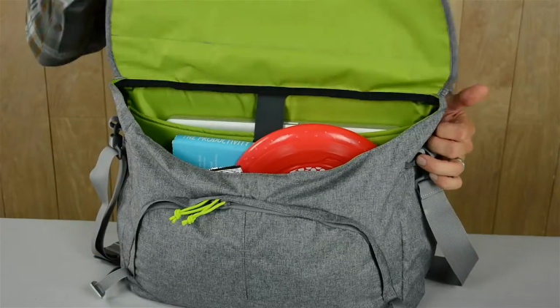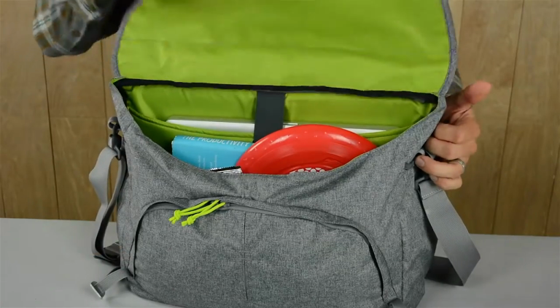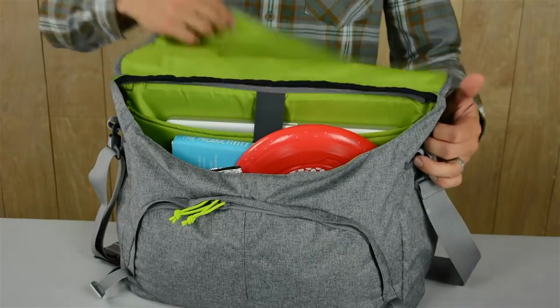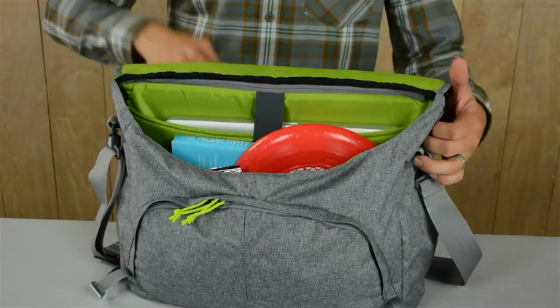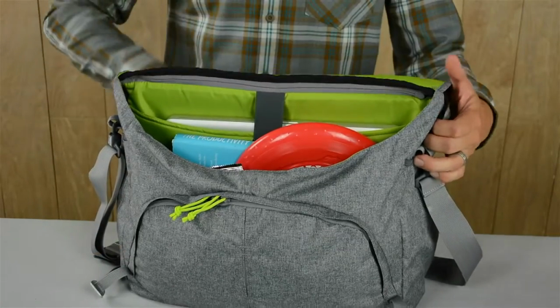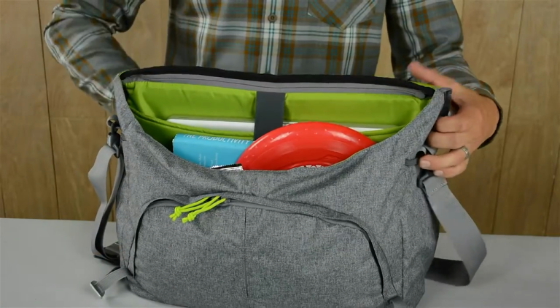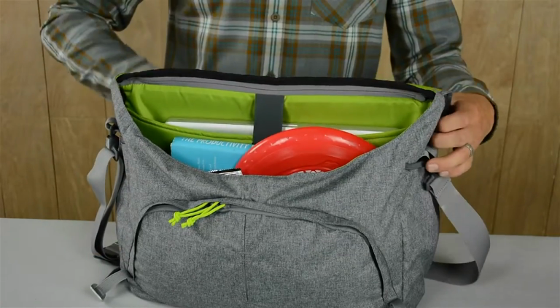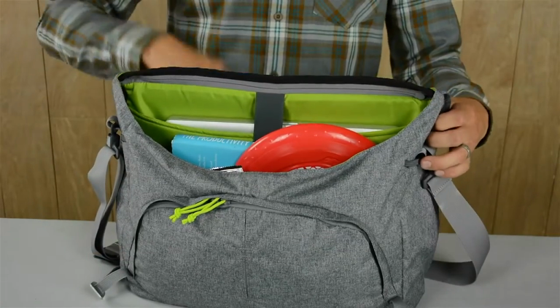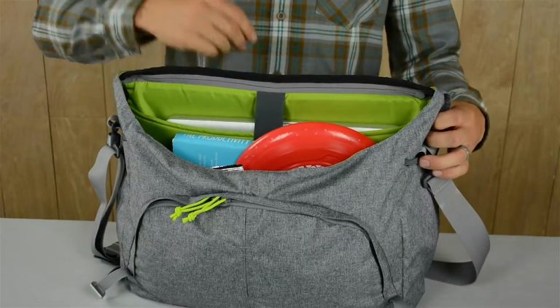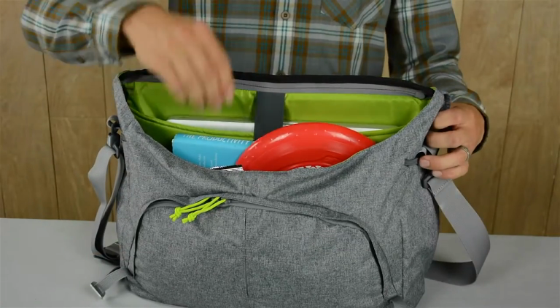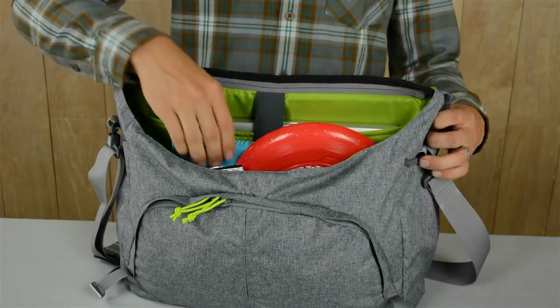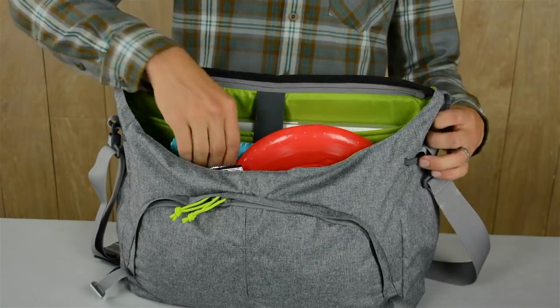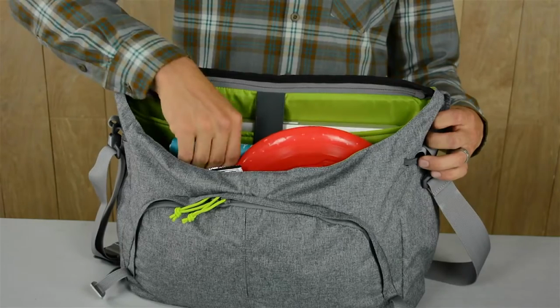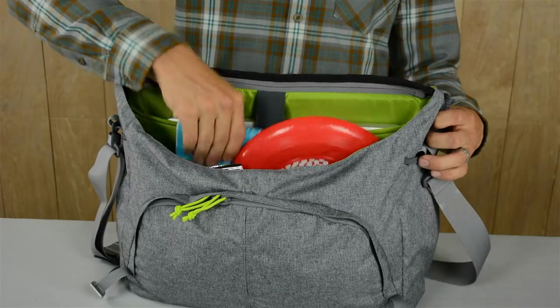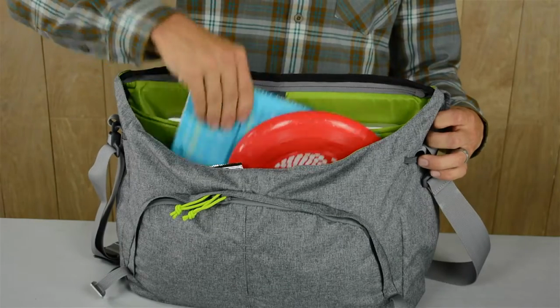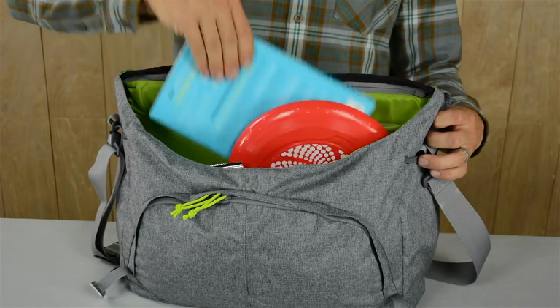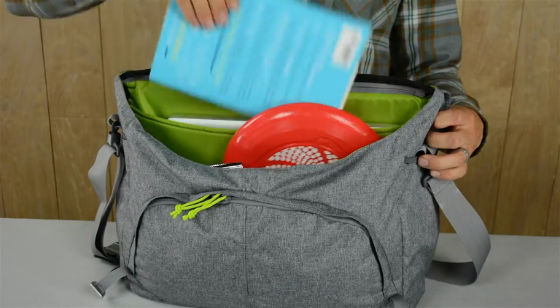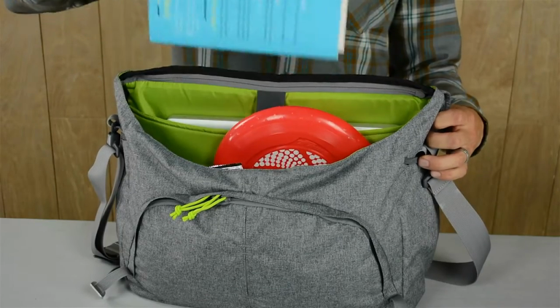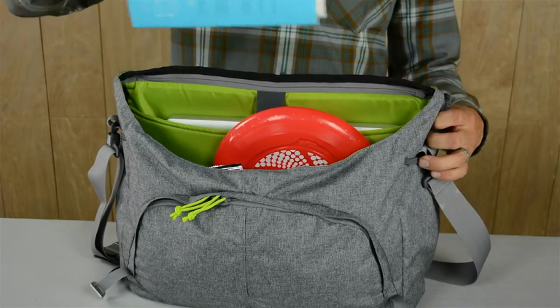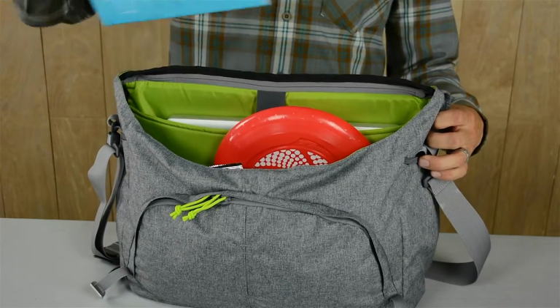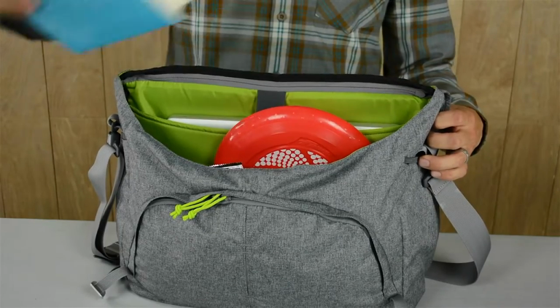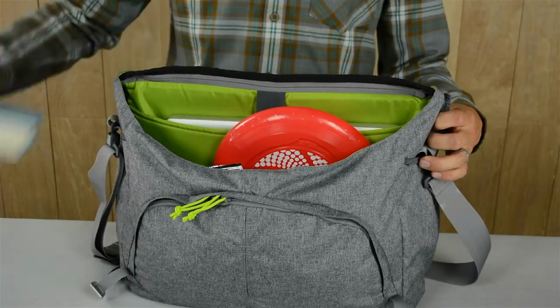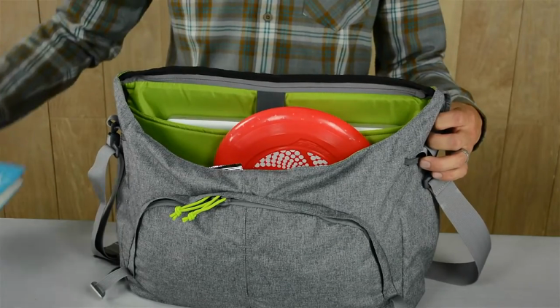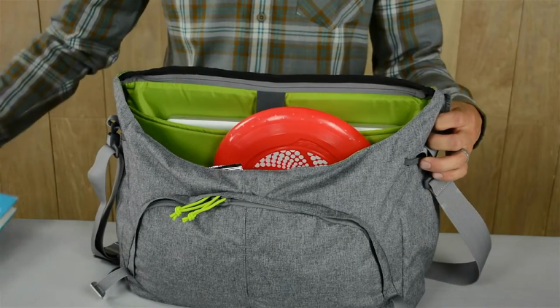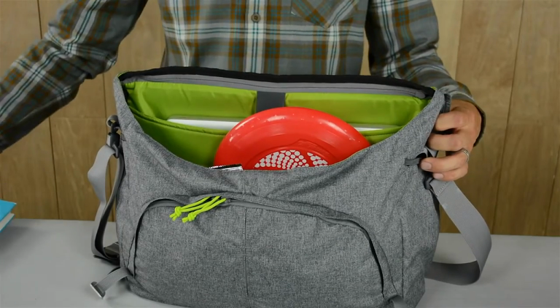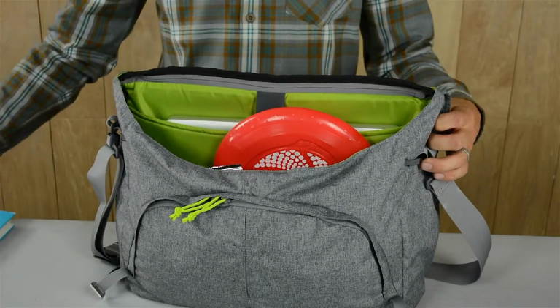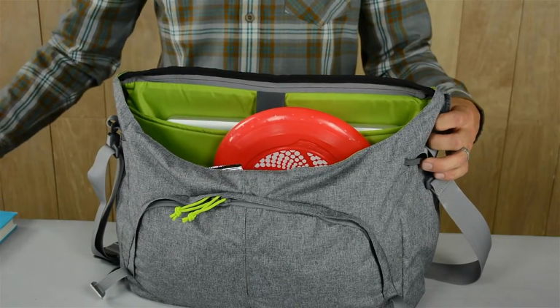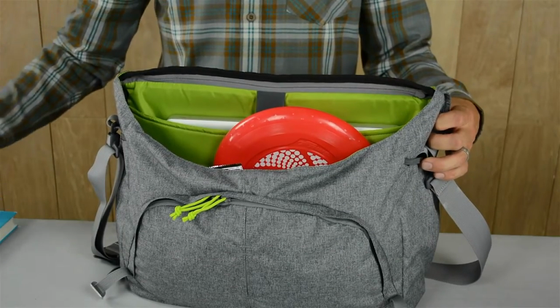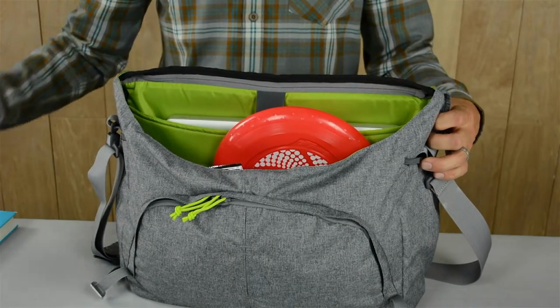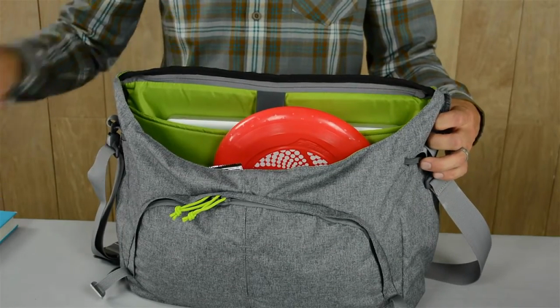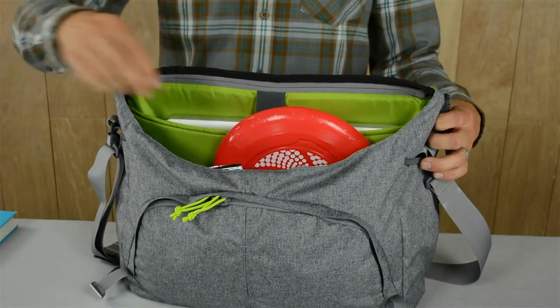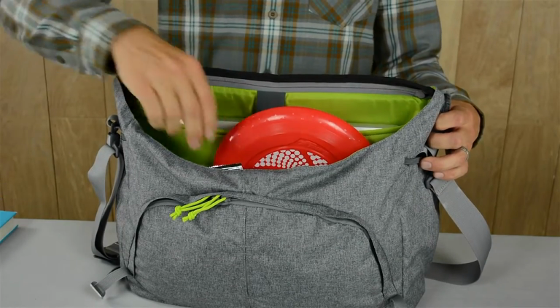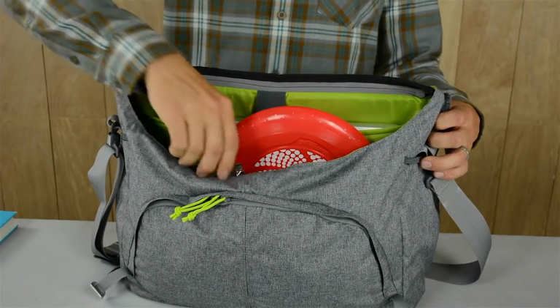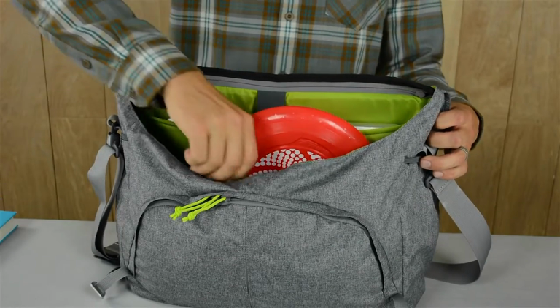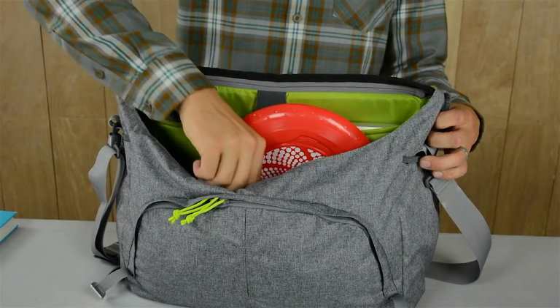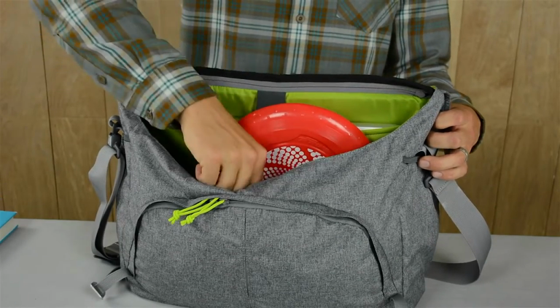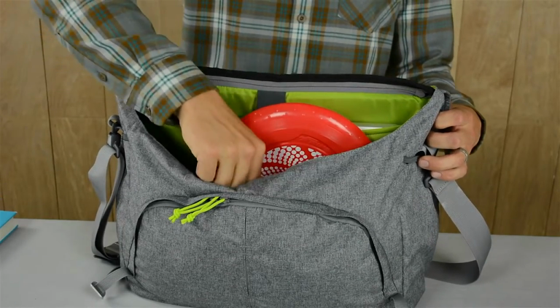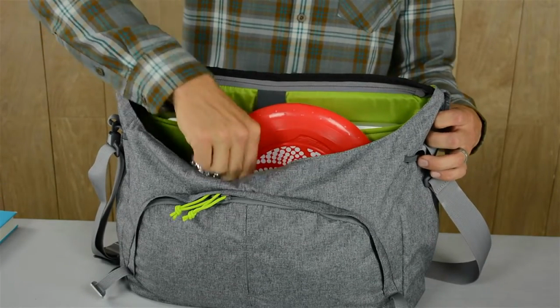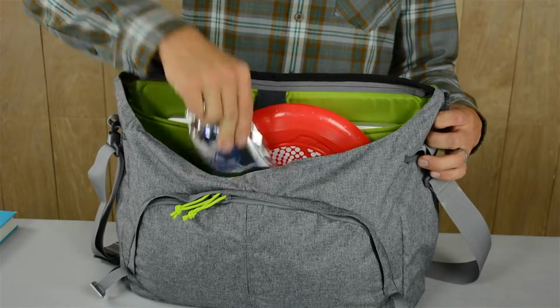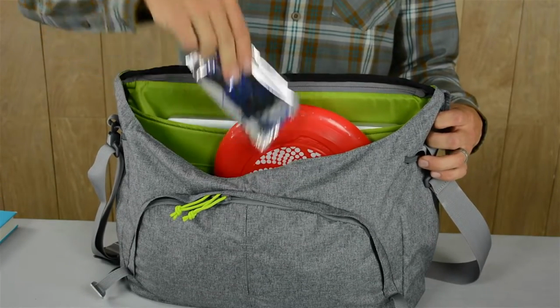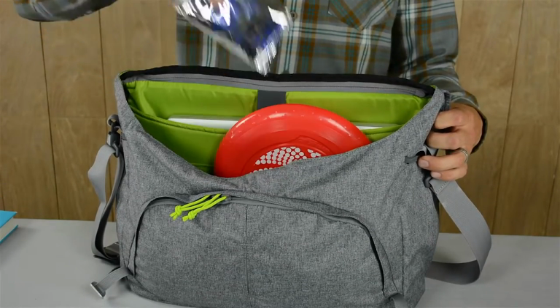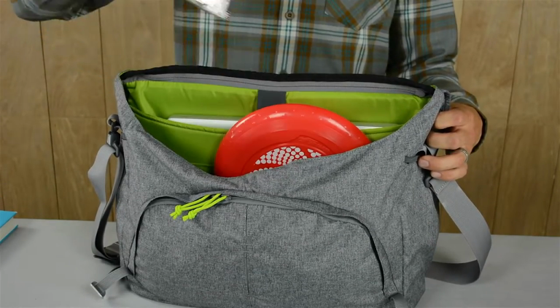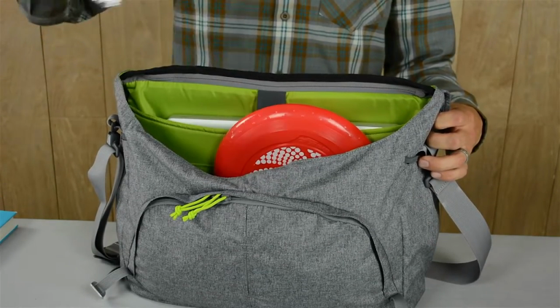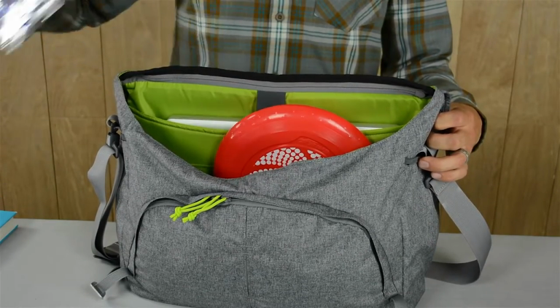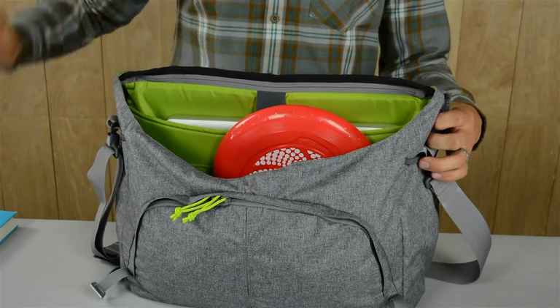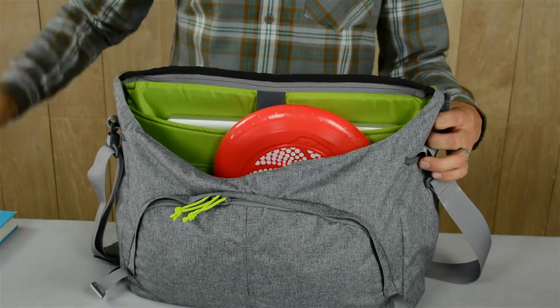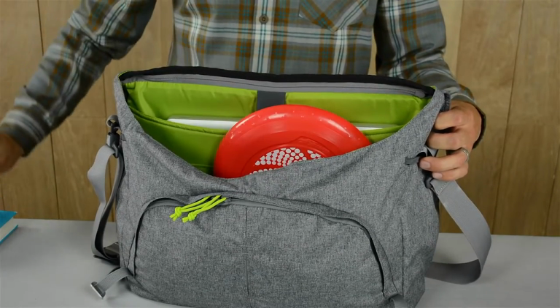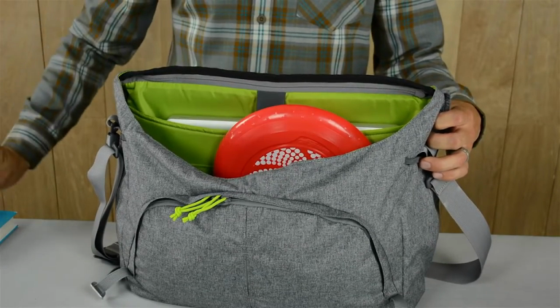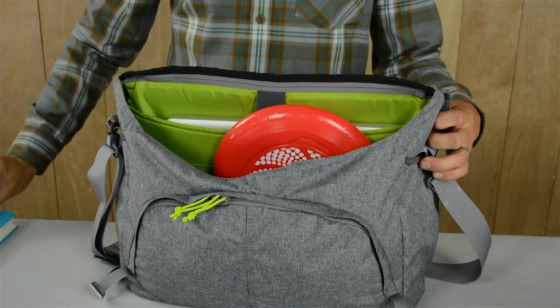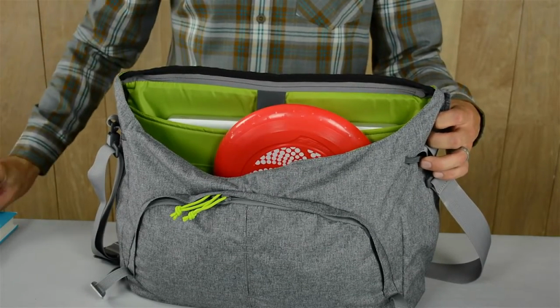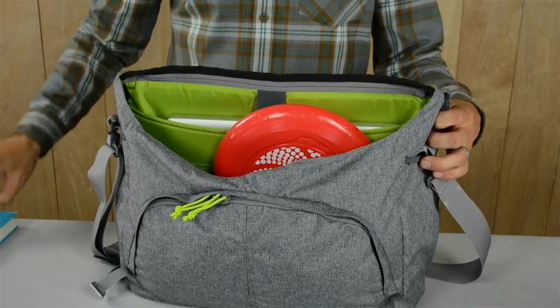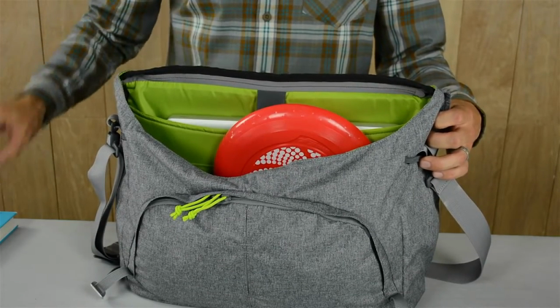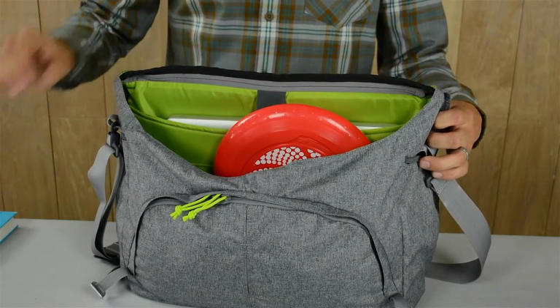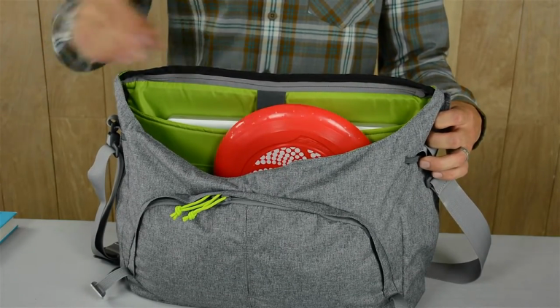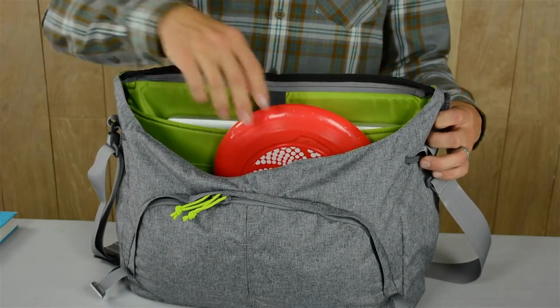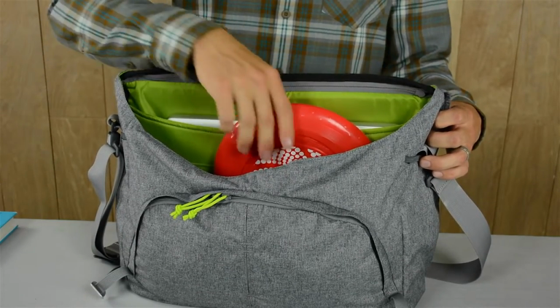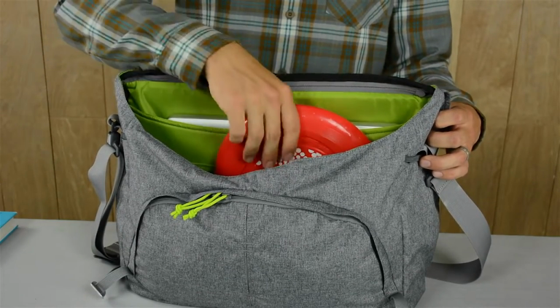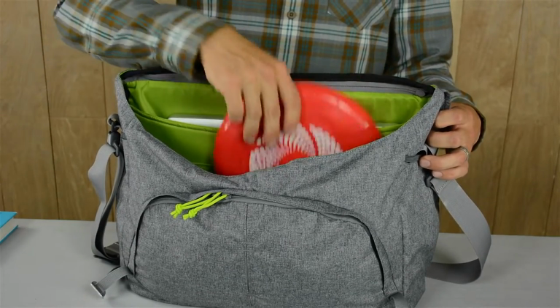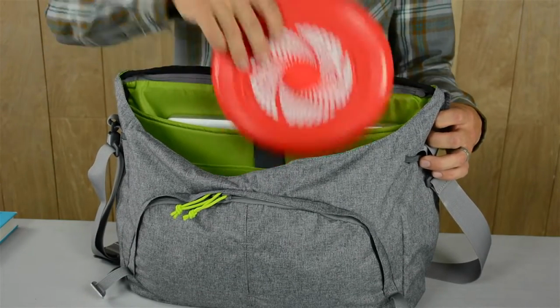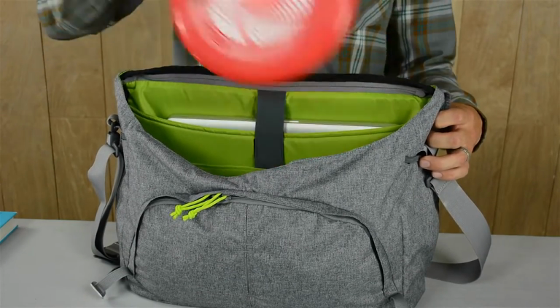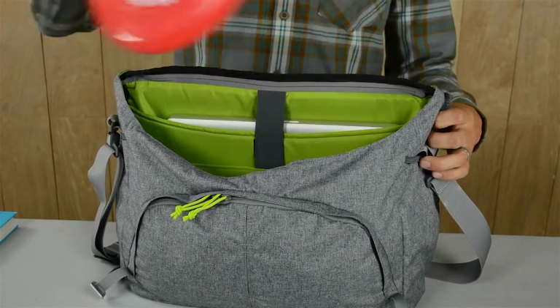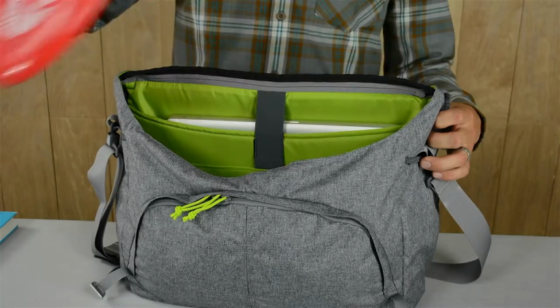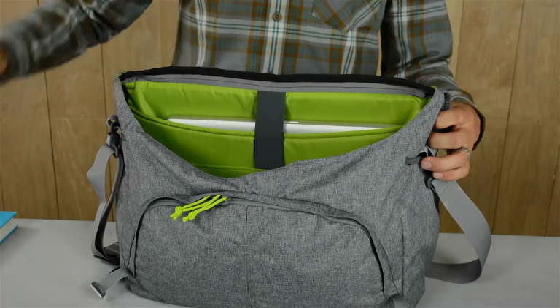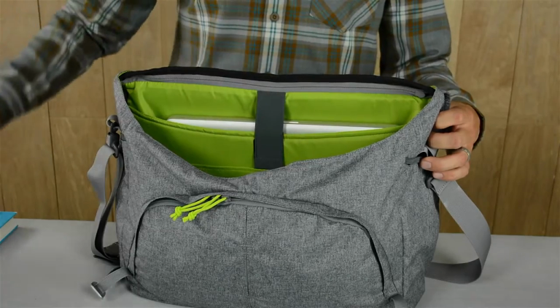With 17 liters to fill, you've got plenty of space for those skinny essentials like books, pop-tarts, and your frisbee, just in case.